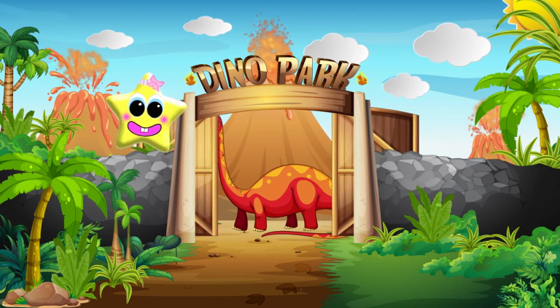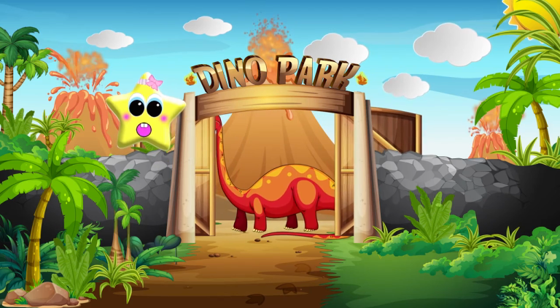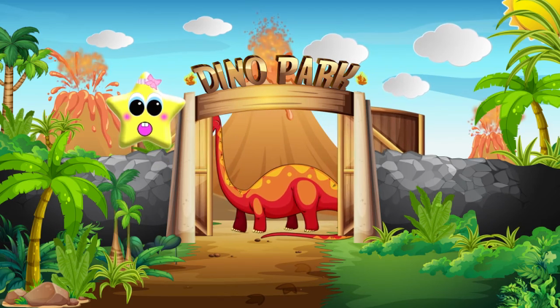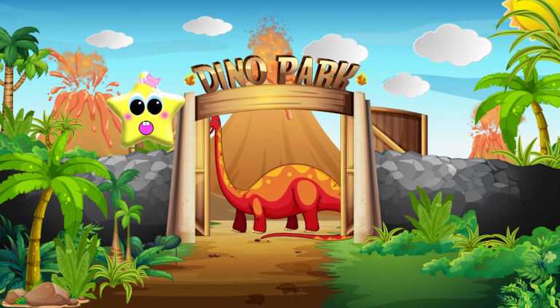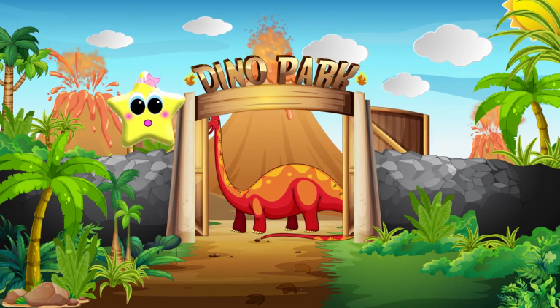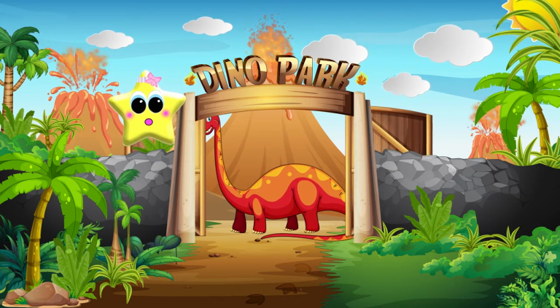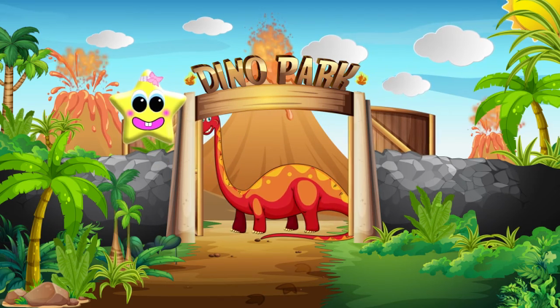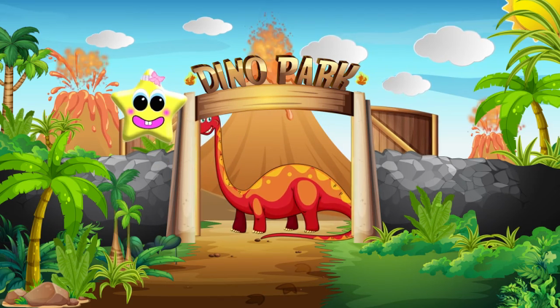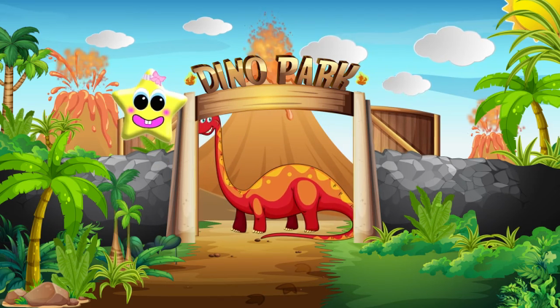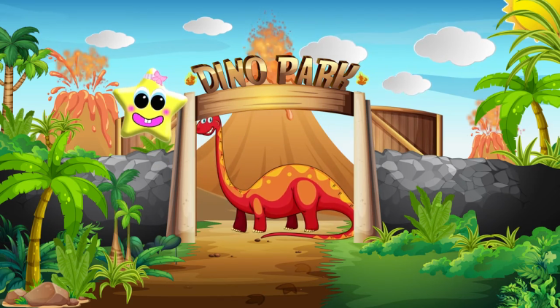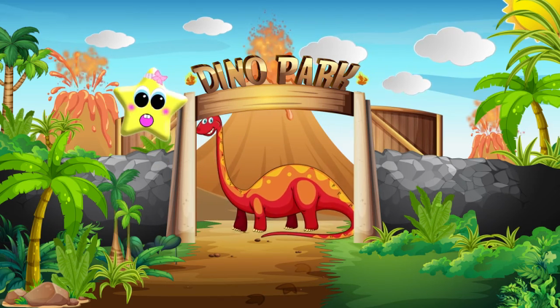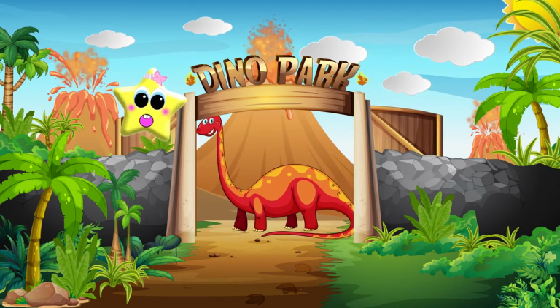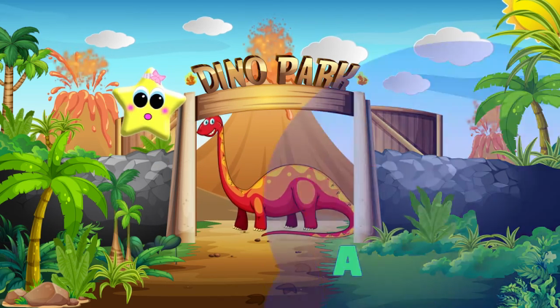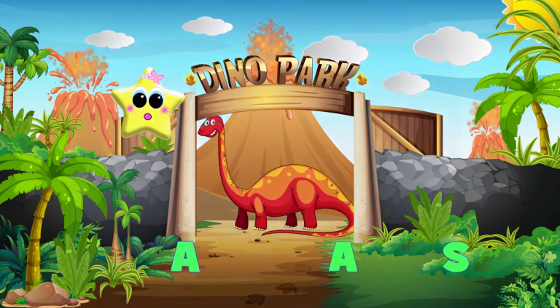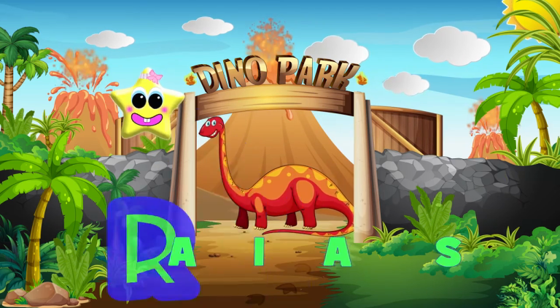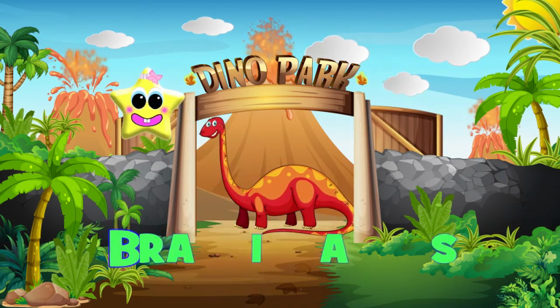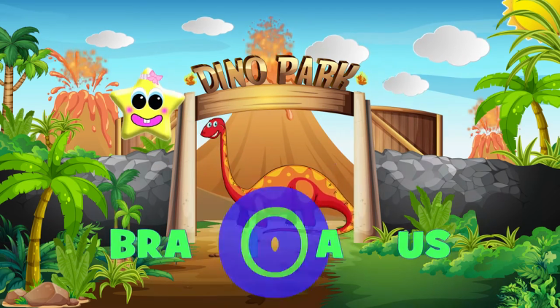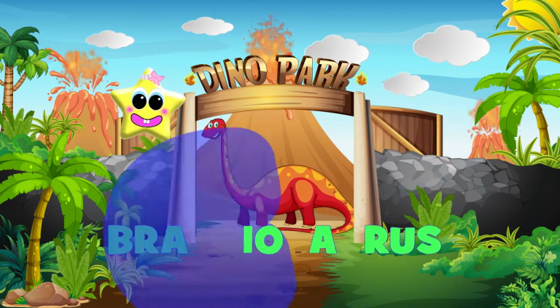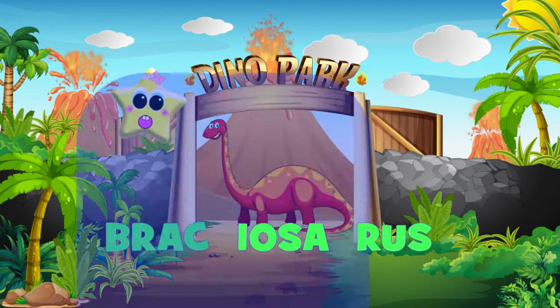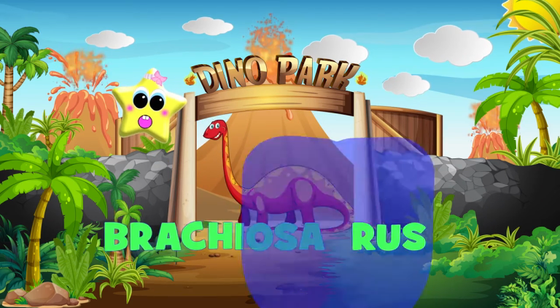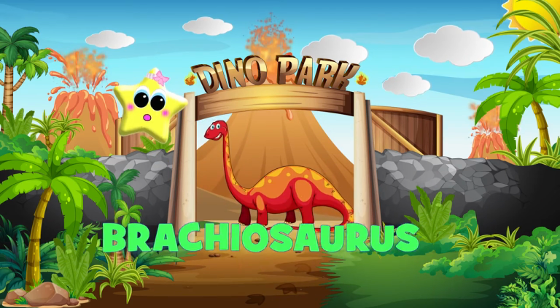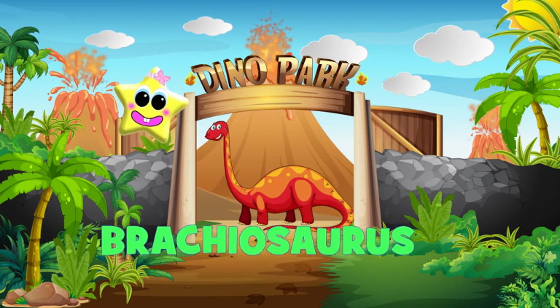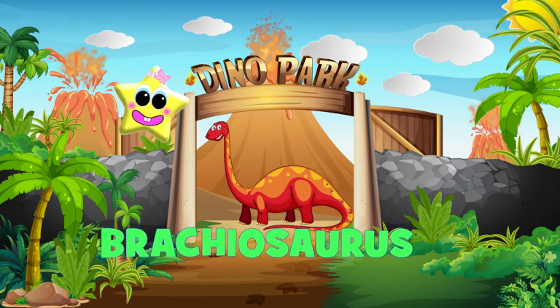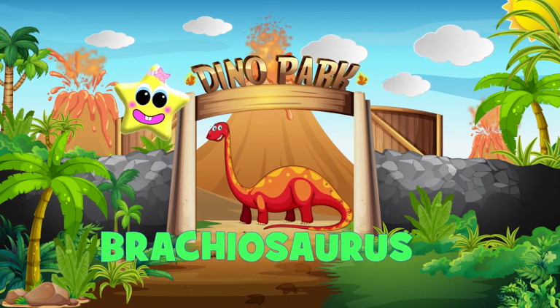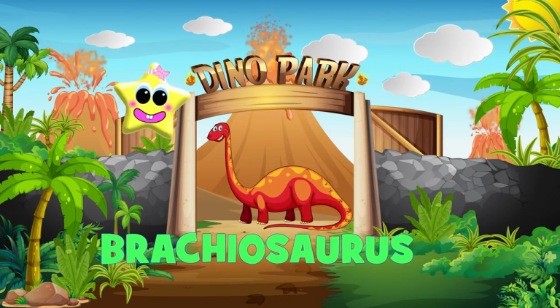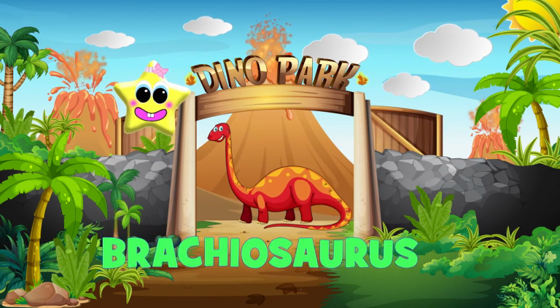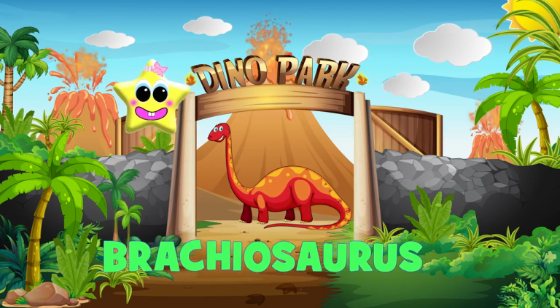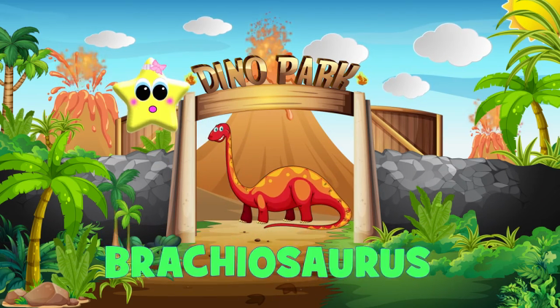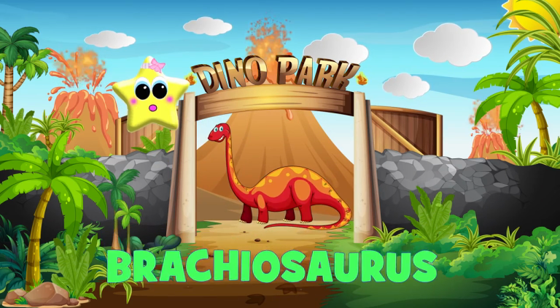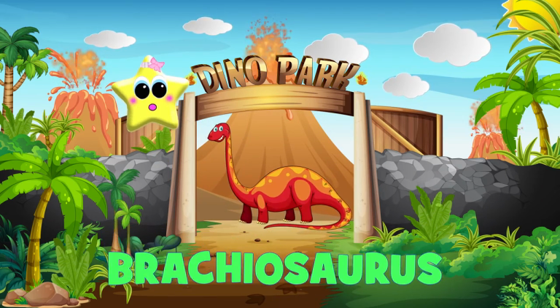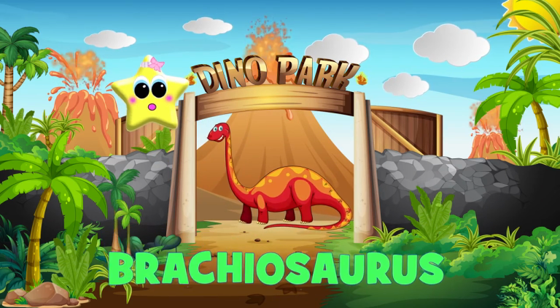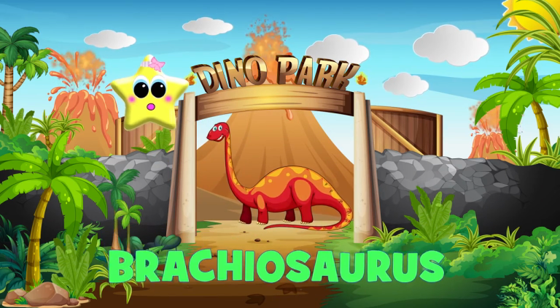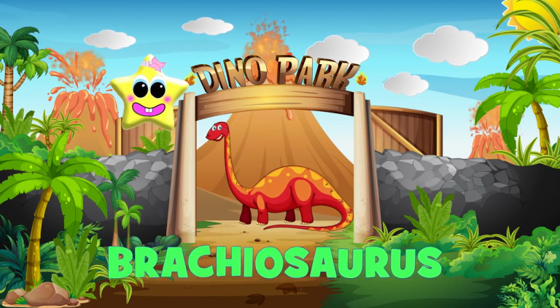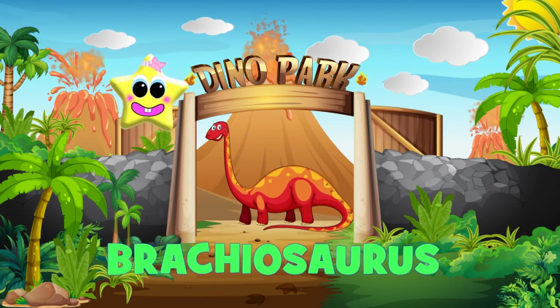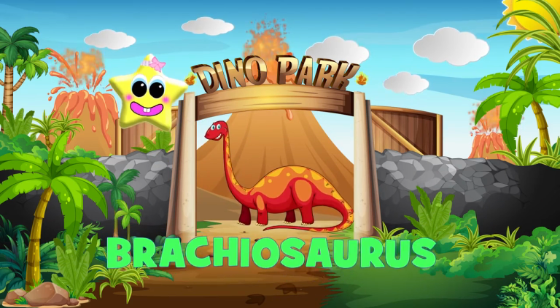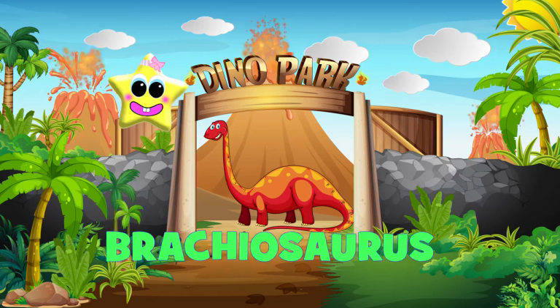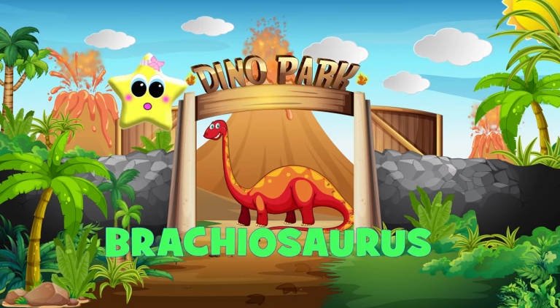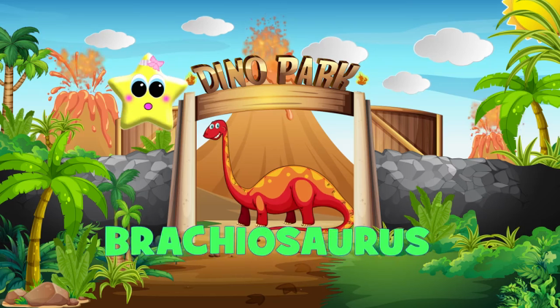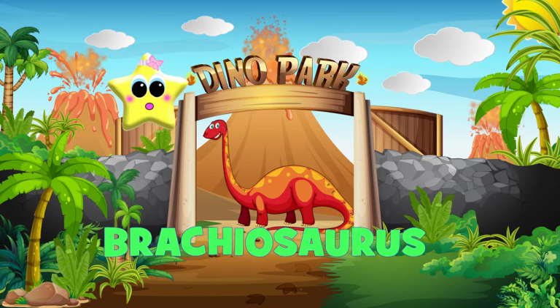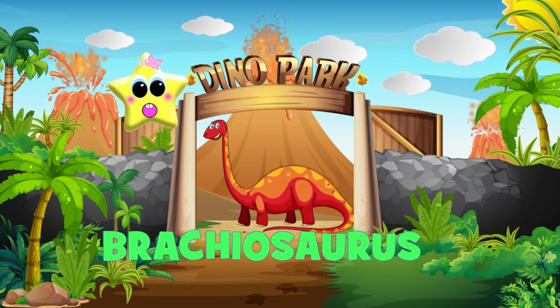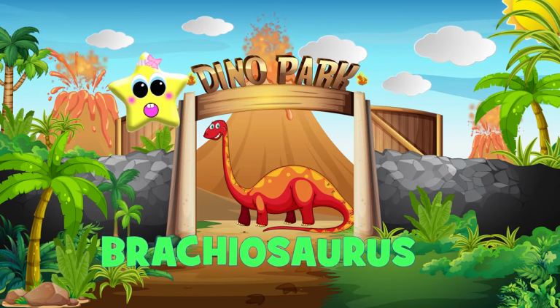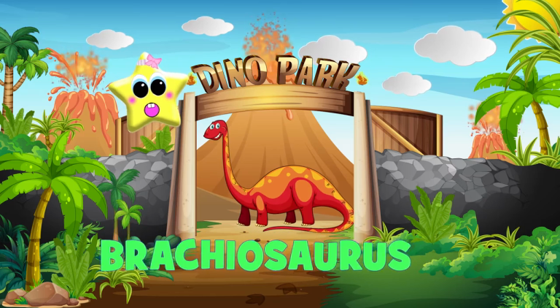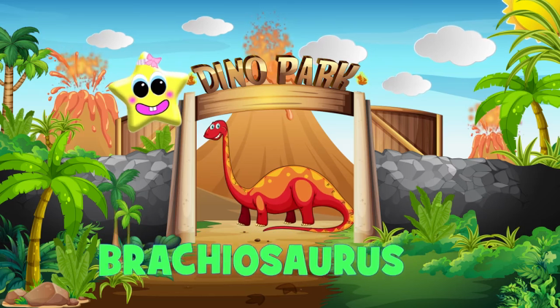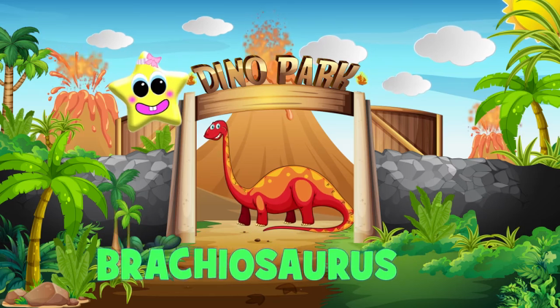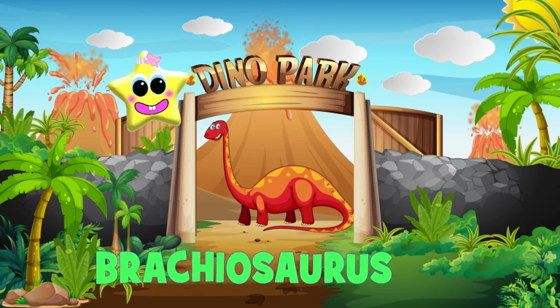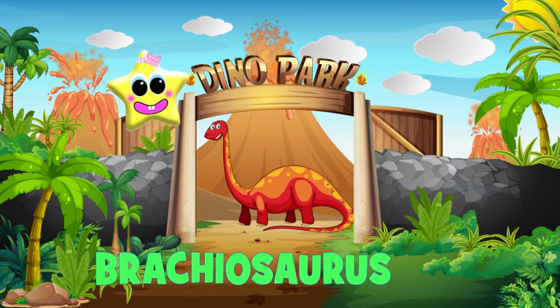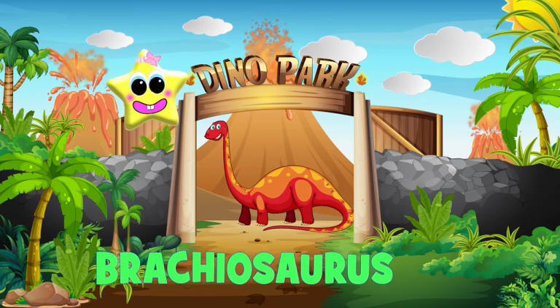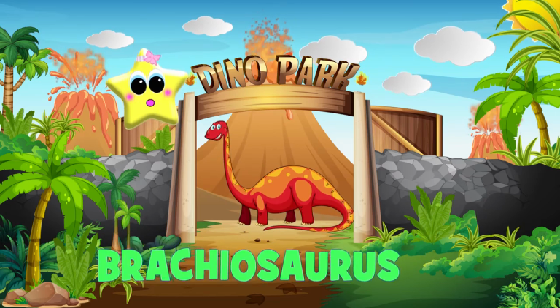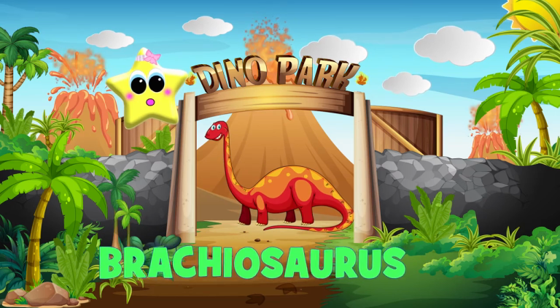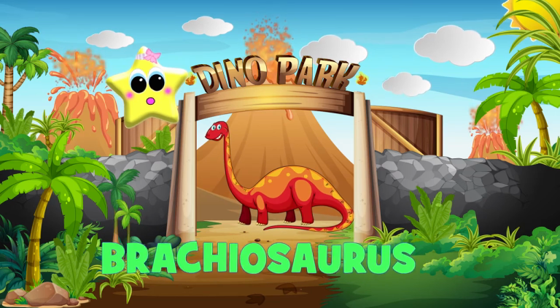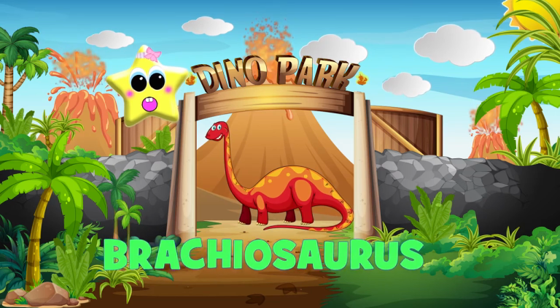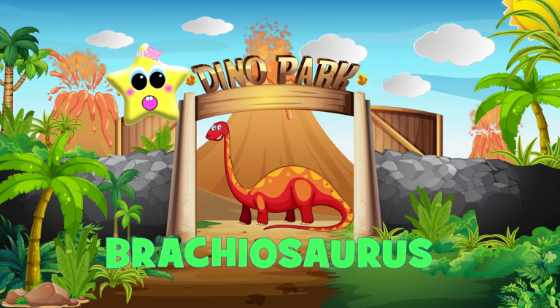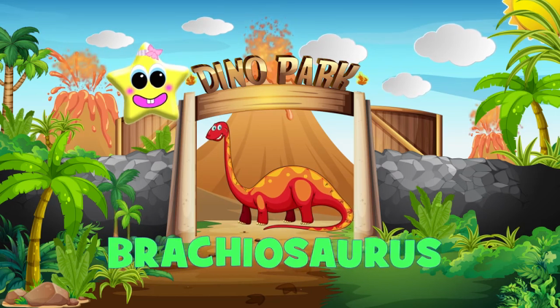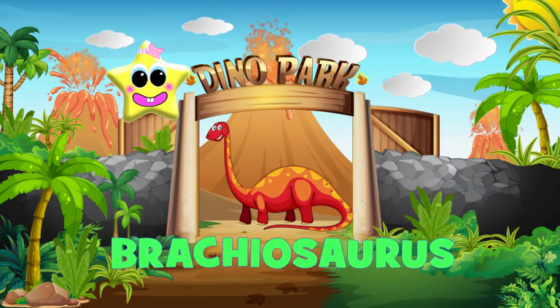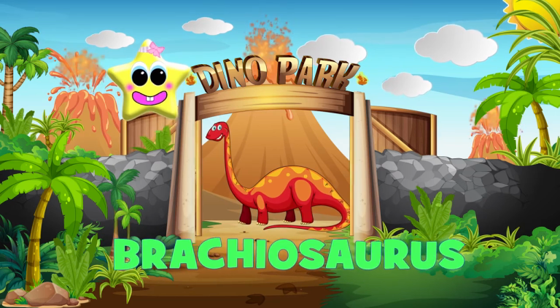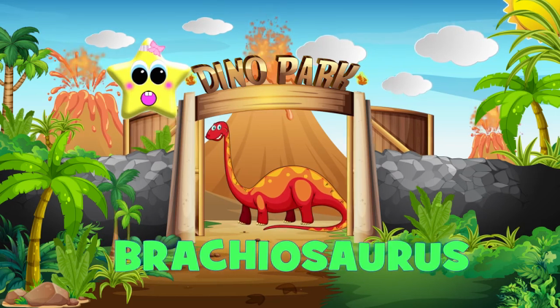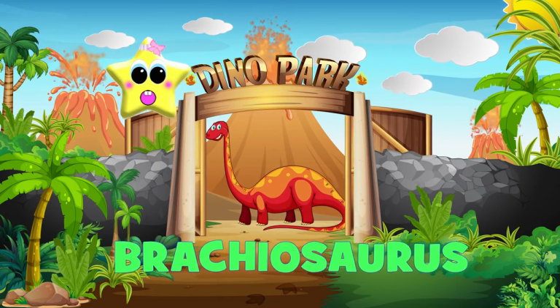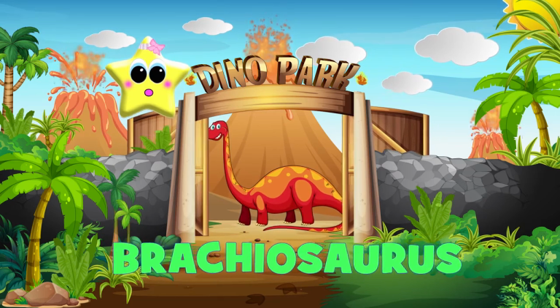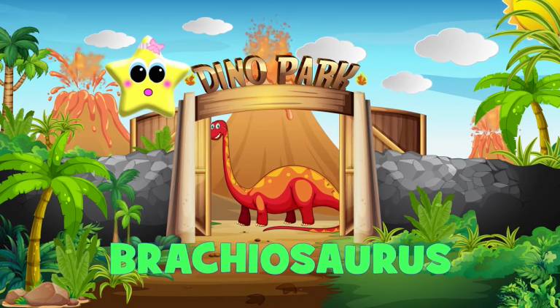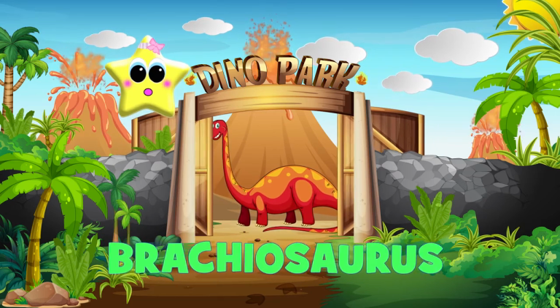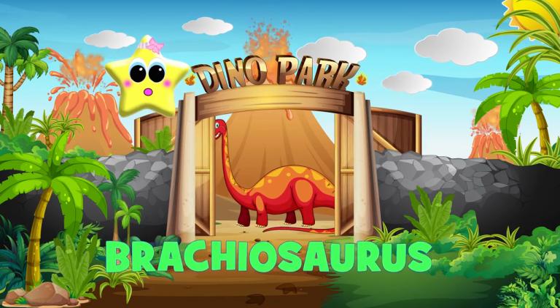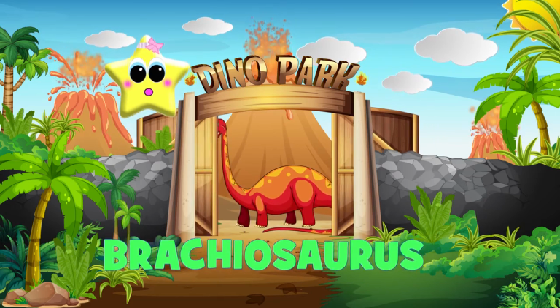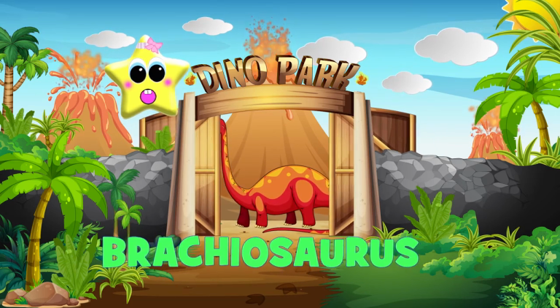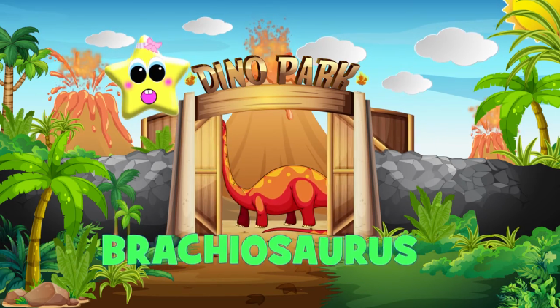This is a Brachiosaurus. He has a really, really long neck, just like a giraffe.